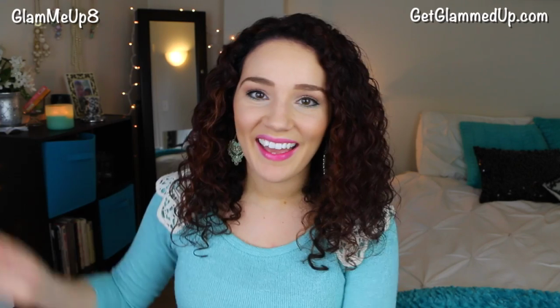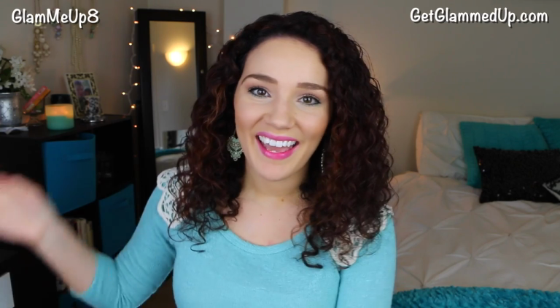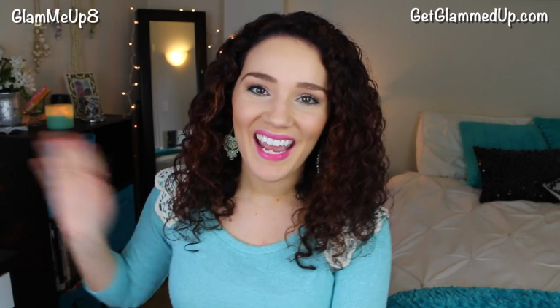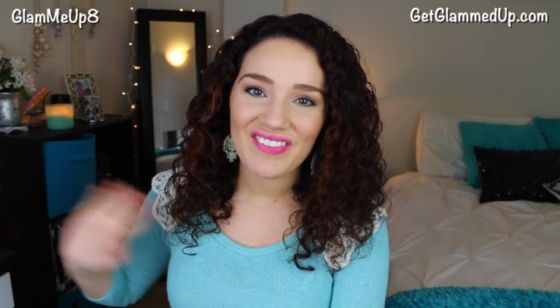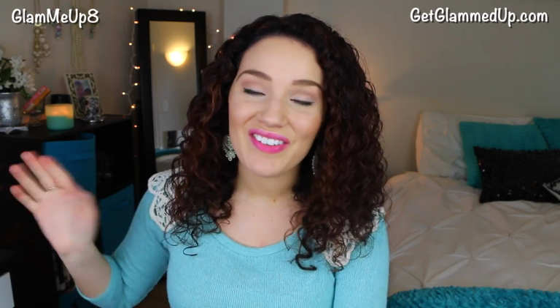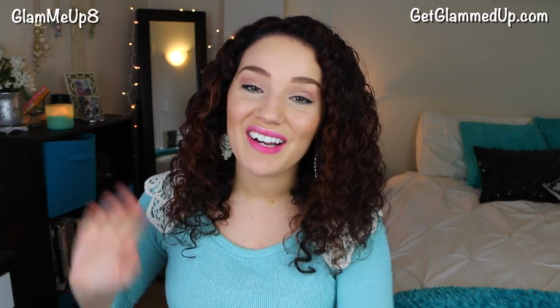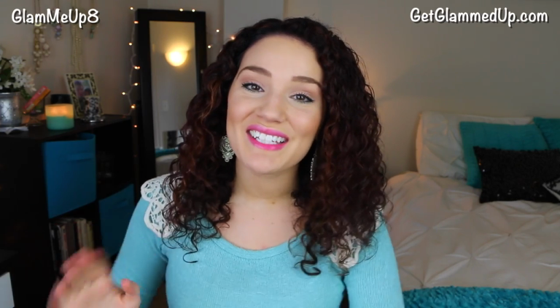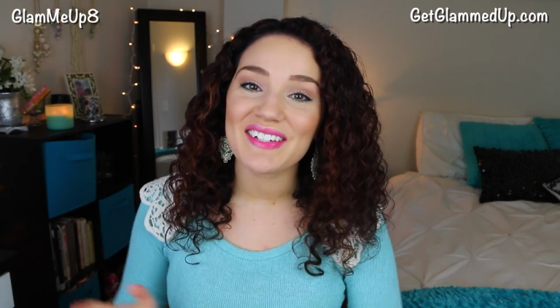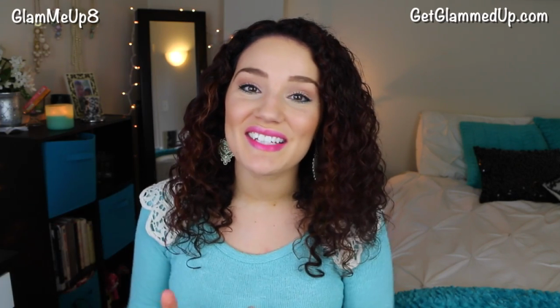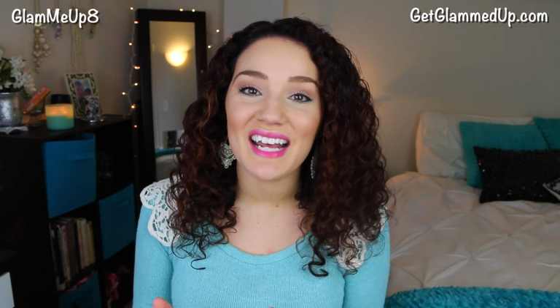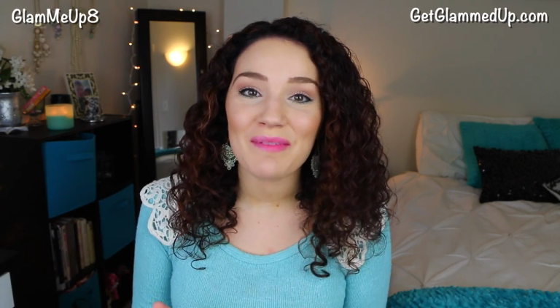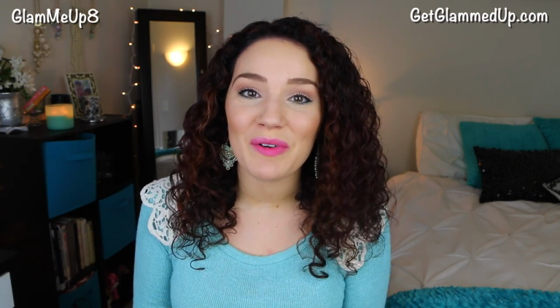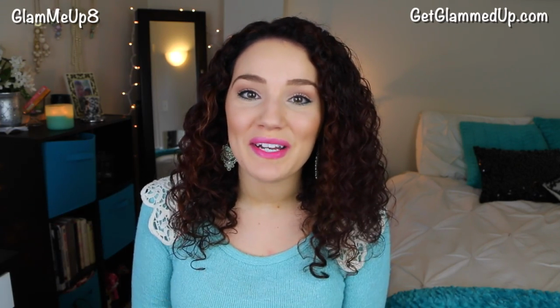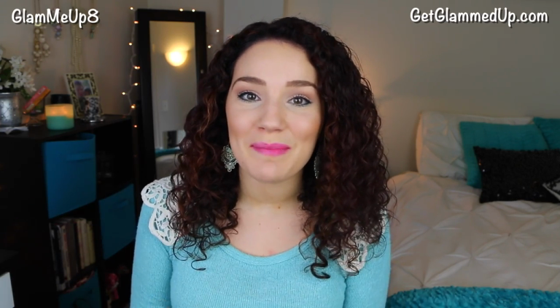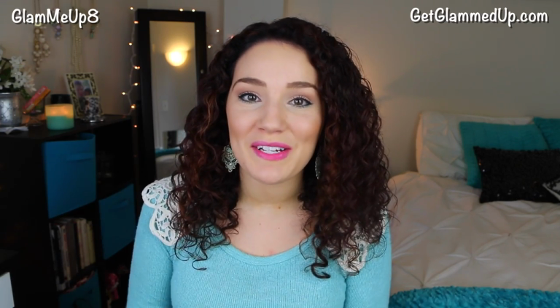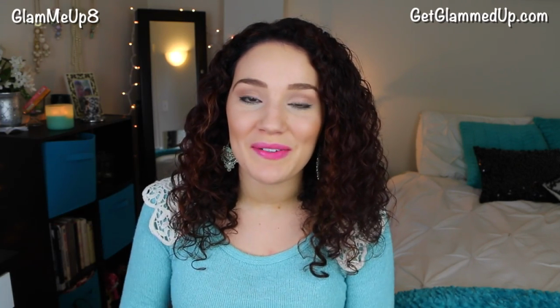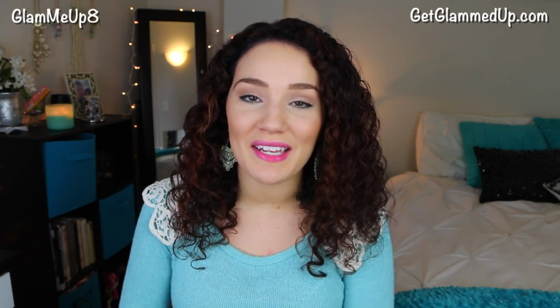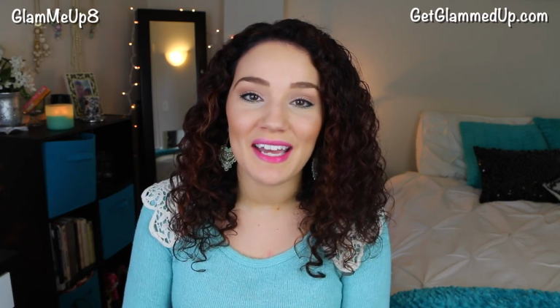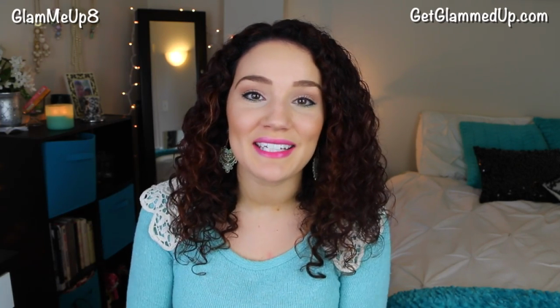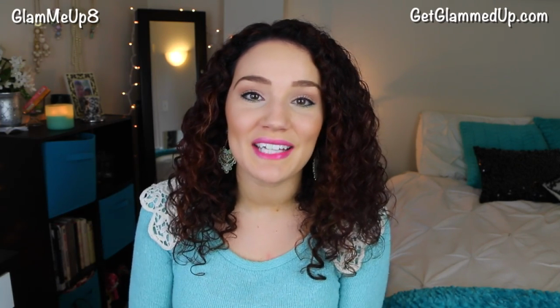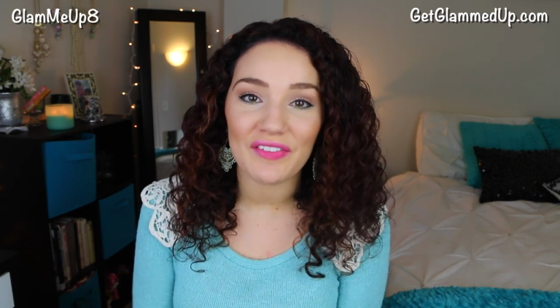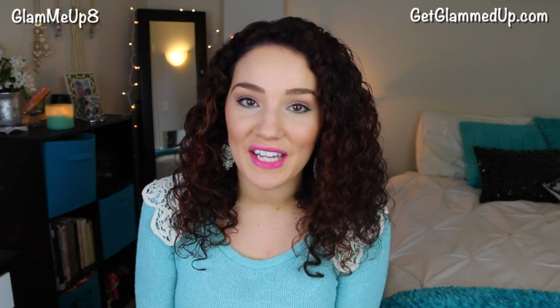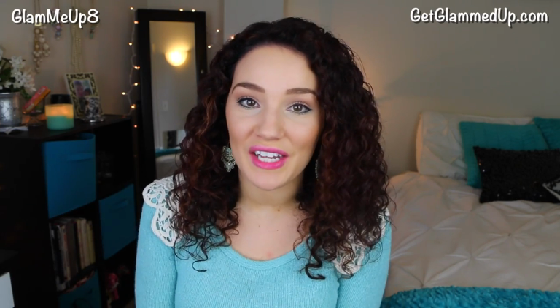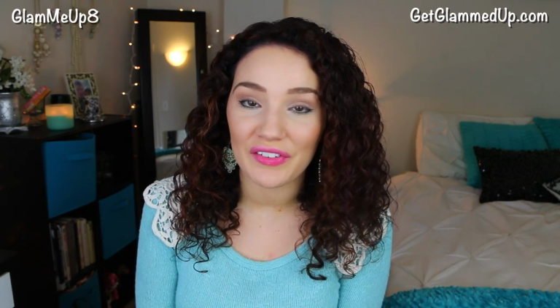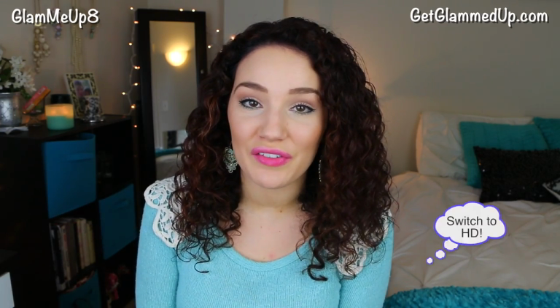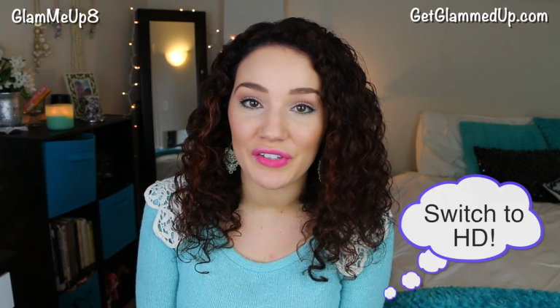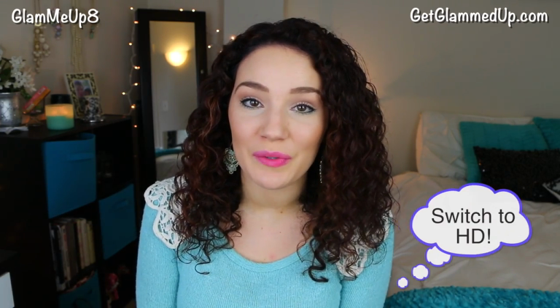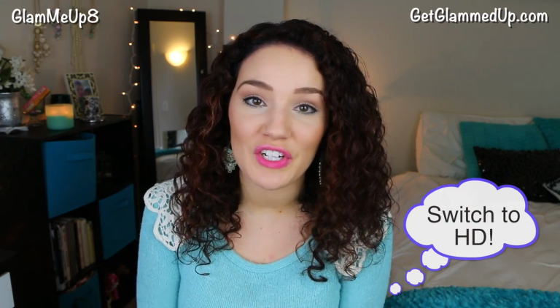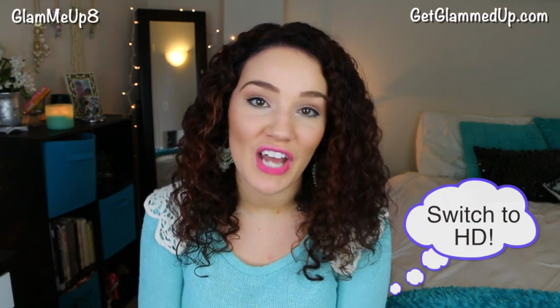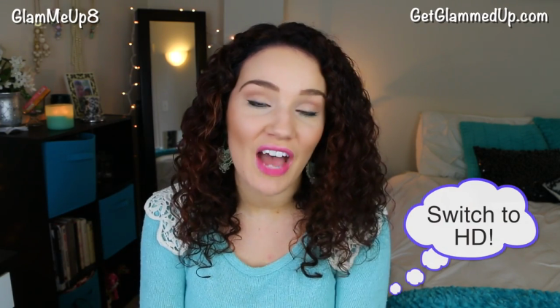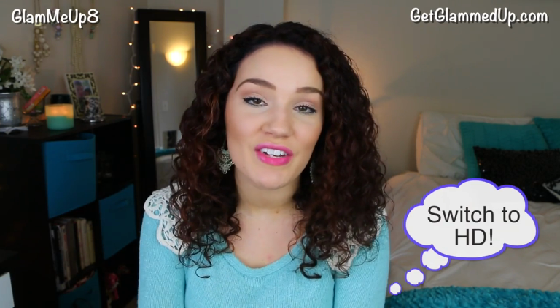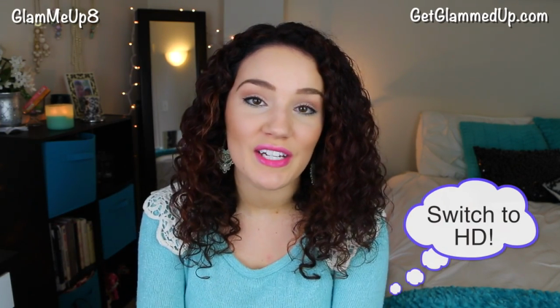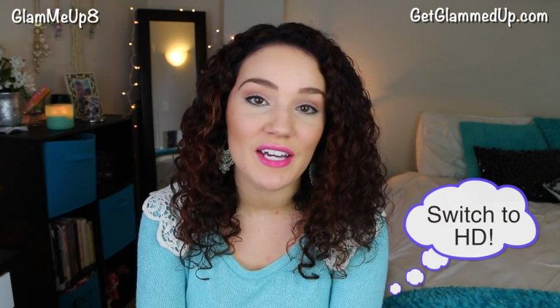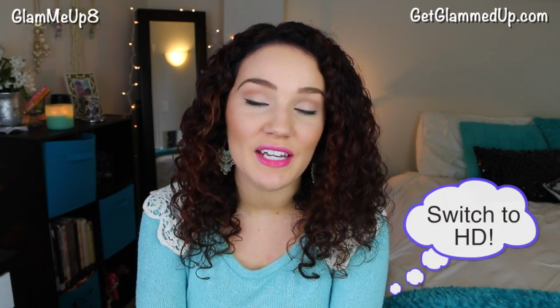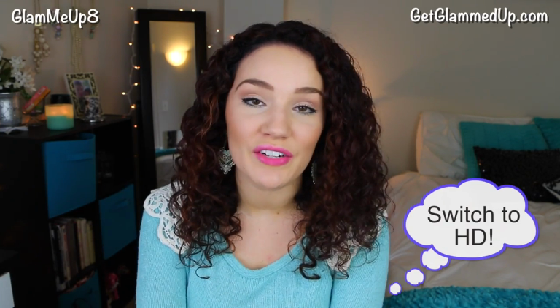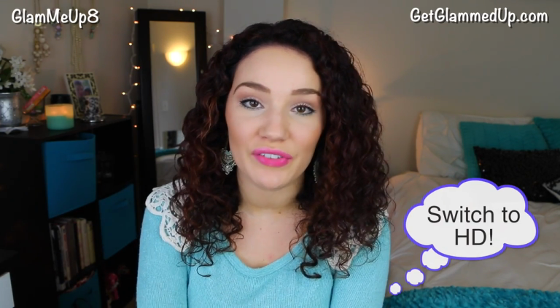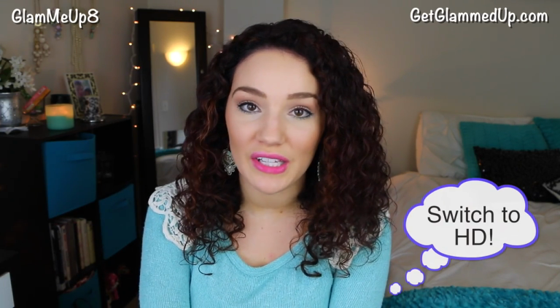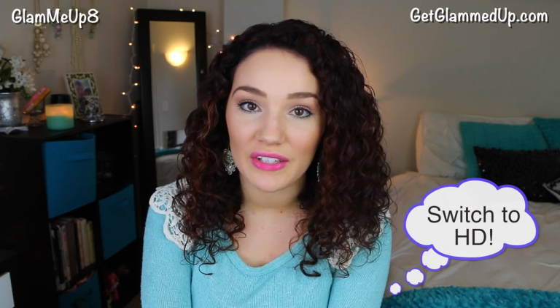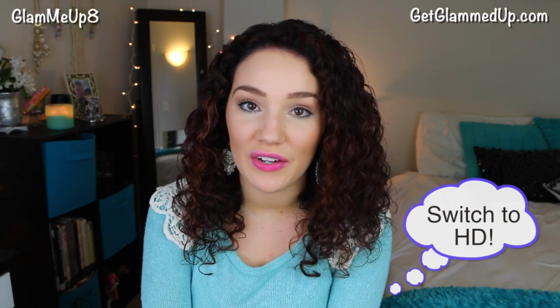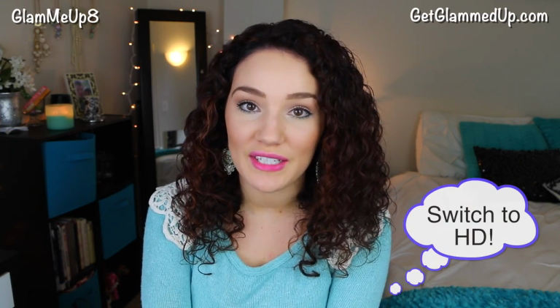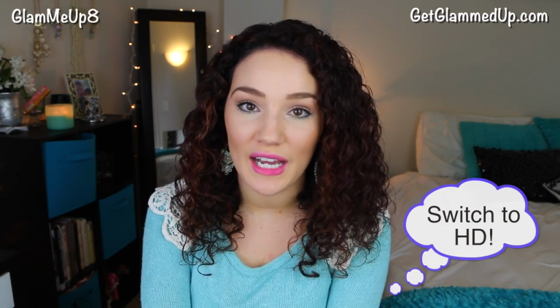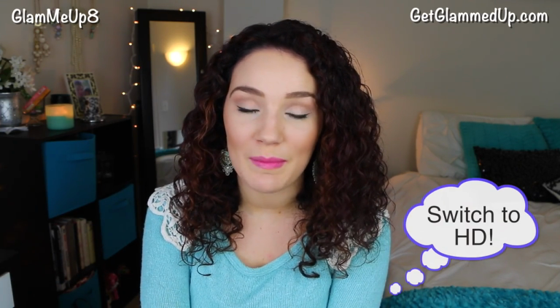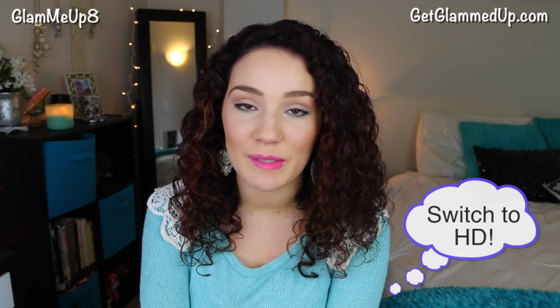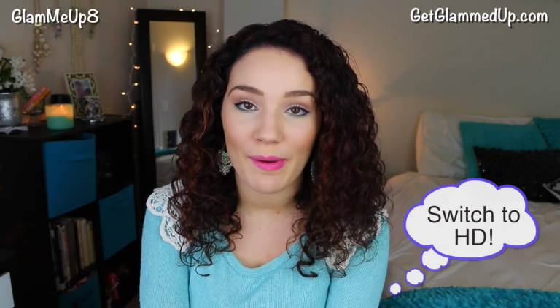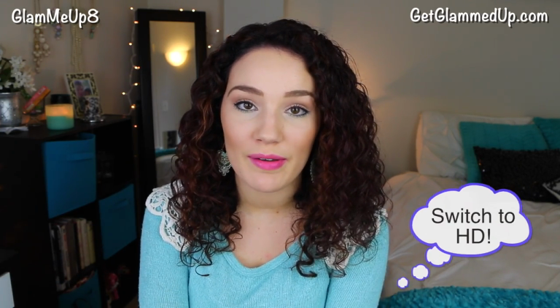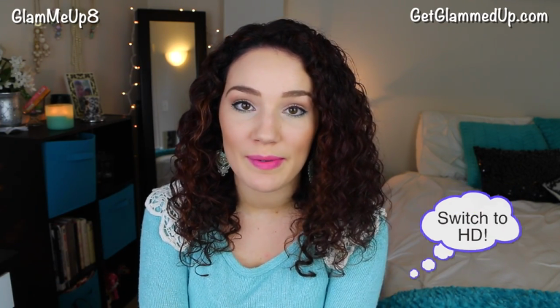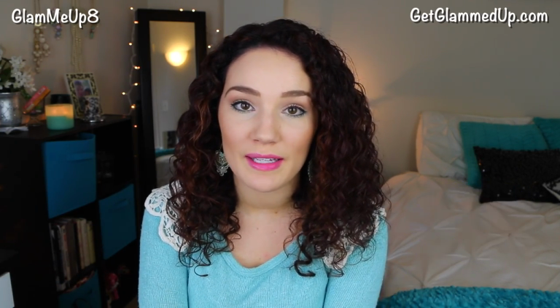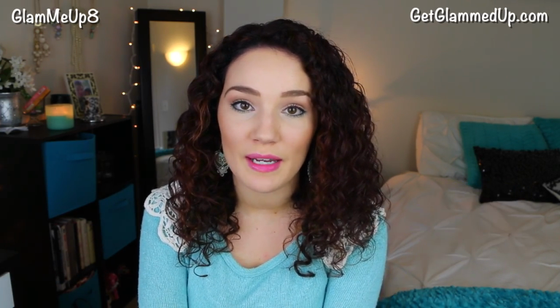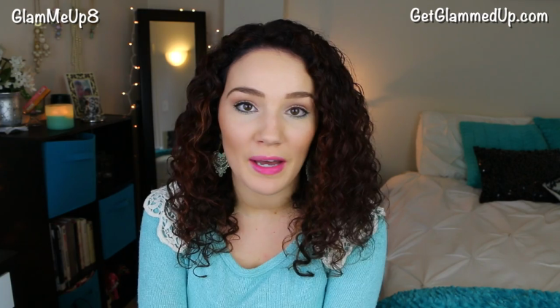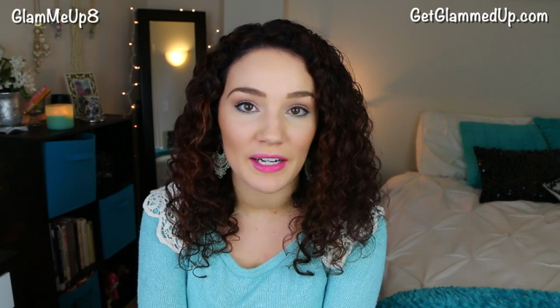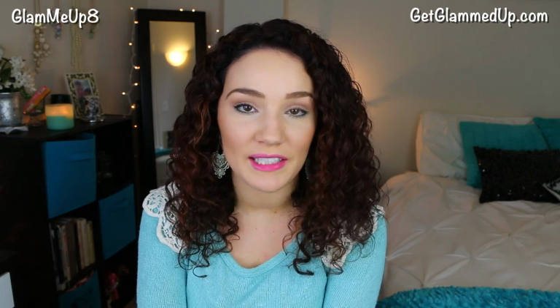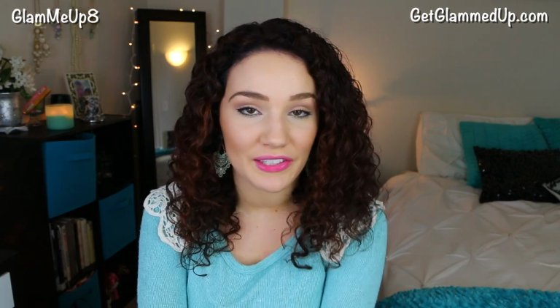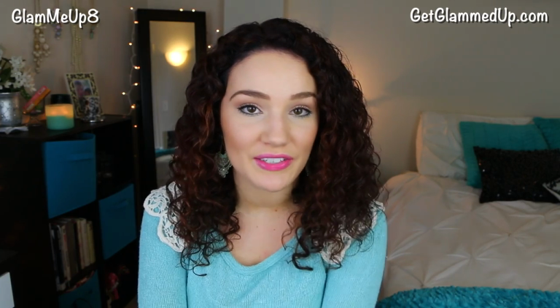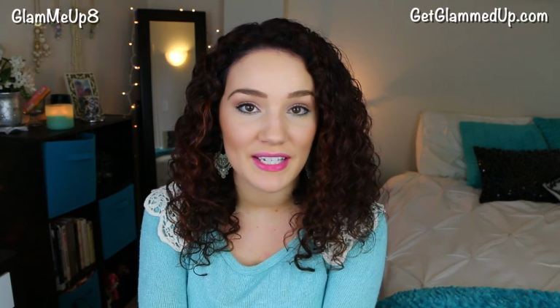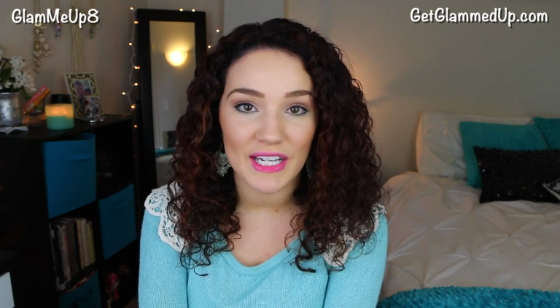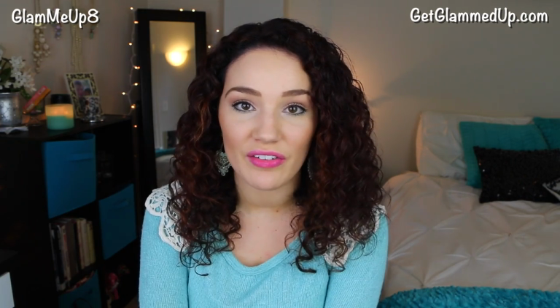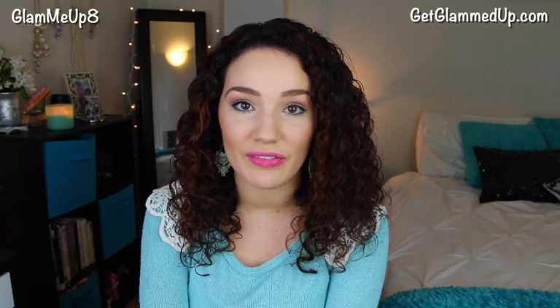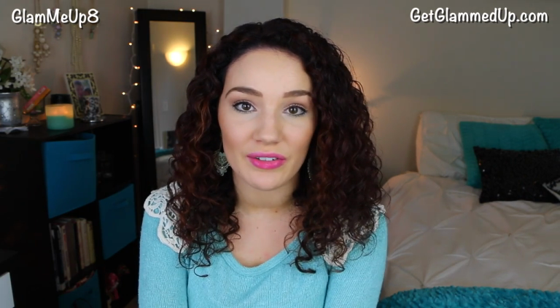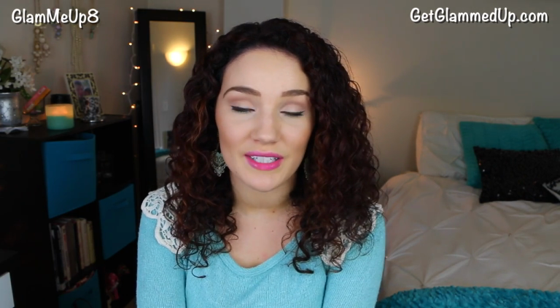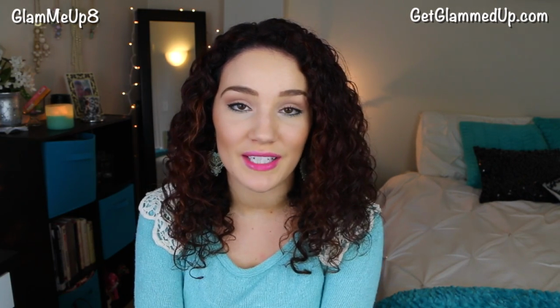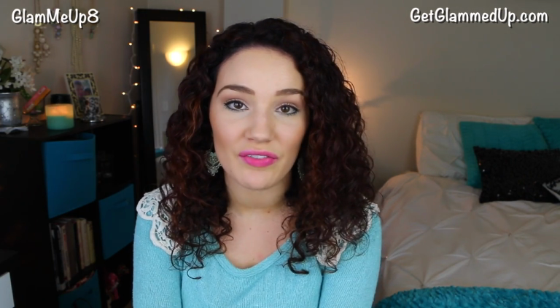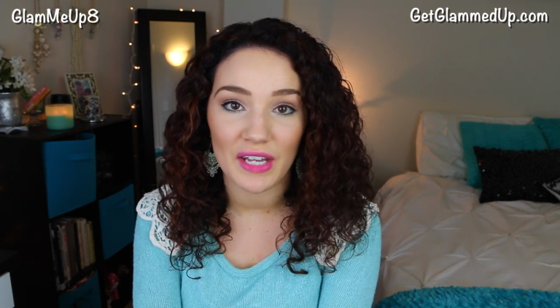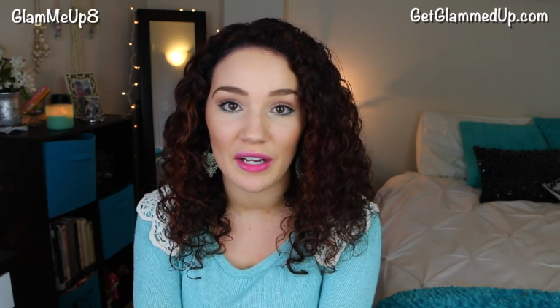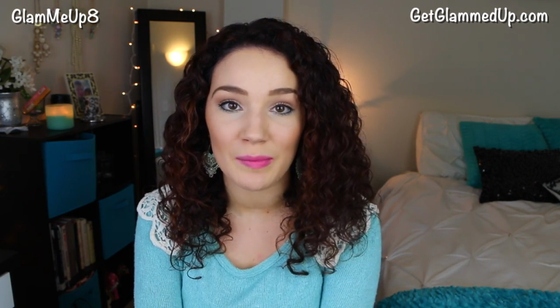Hey everyone! So today I'm going to be doing a self-tanner review, which I haven't done in a really long time — it's probably been about a year since I reviewed a self-tanner.